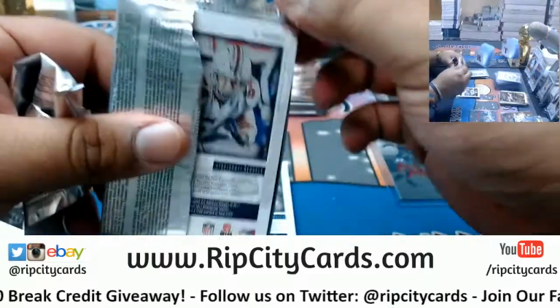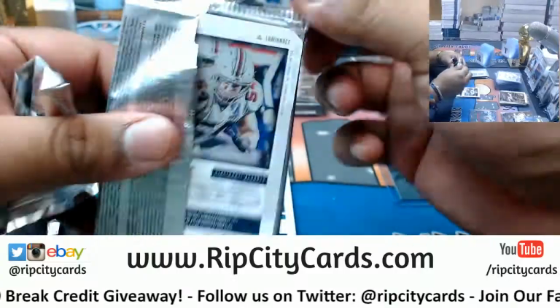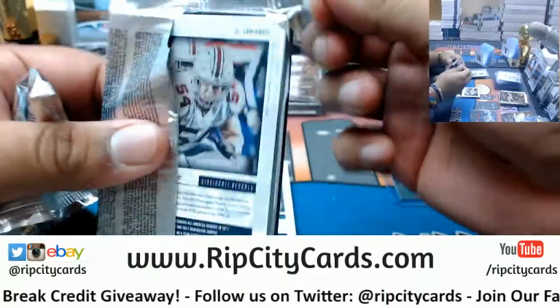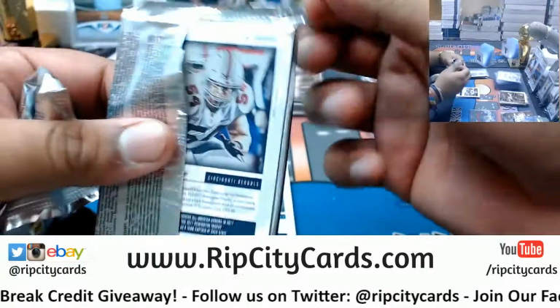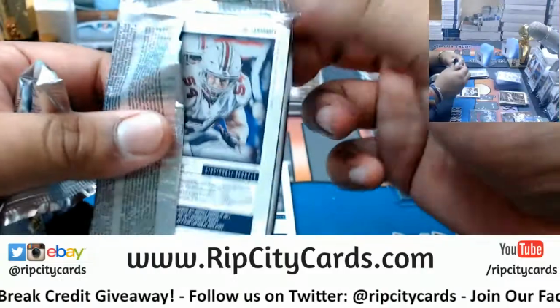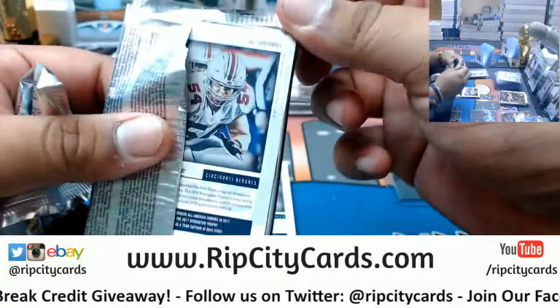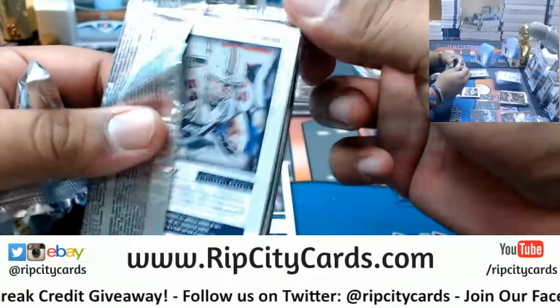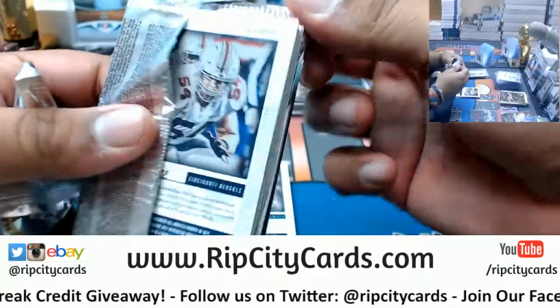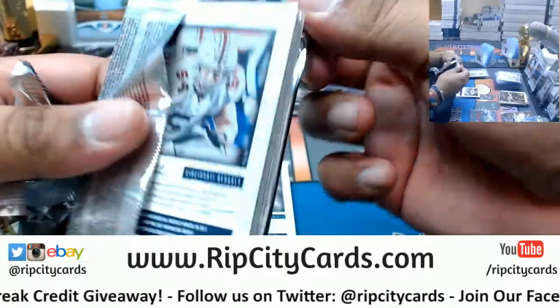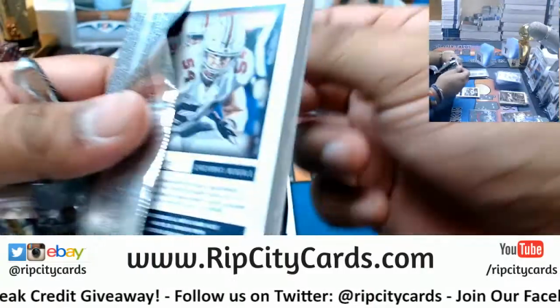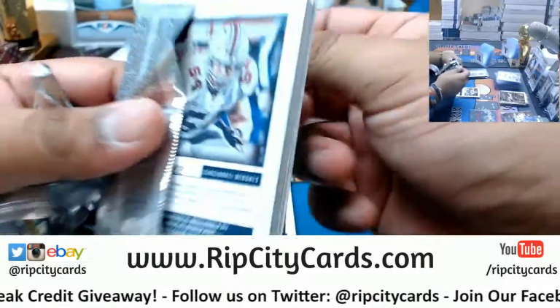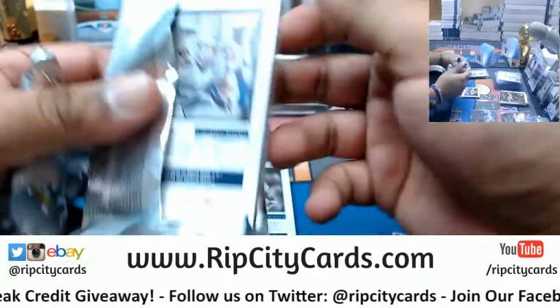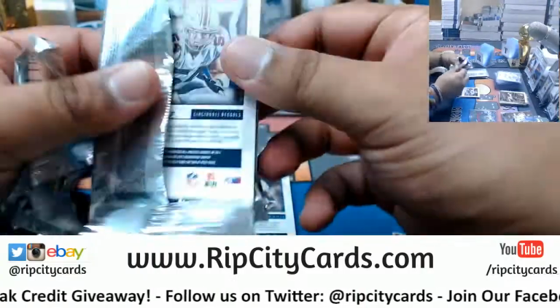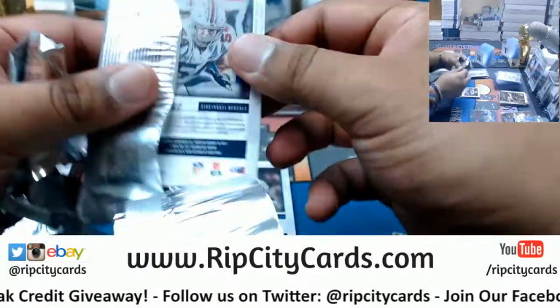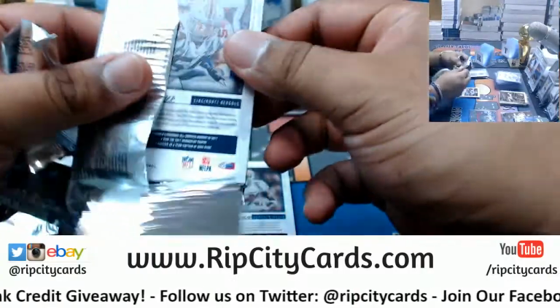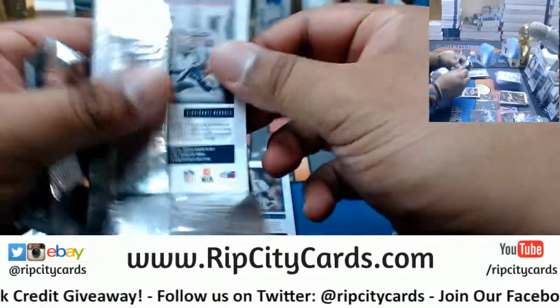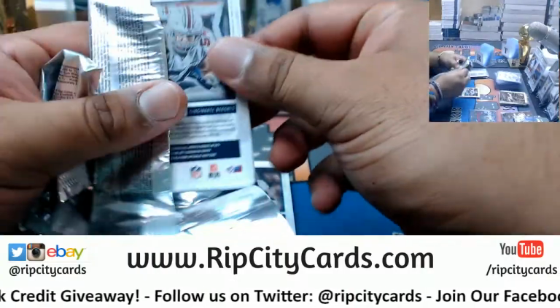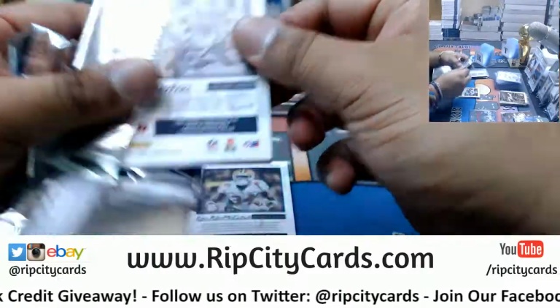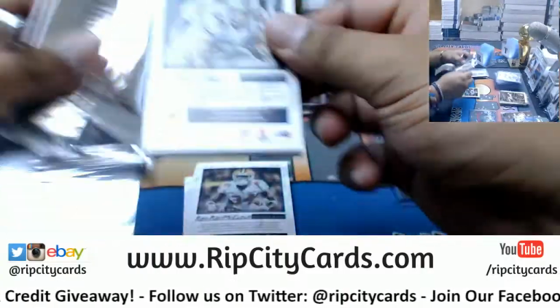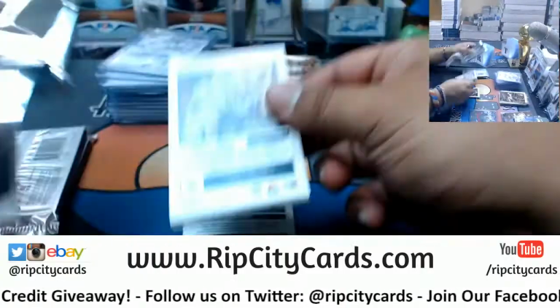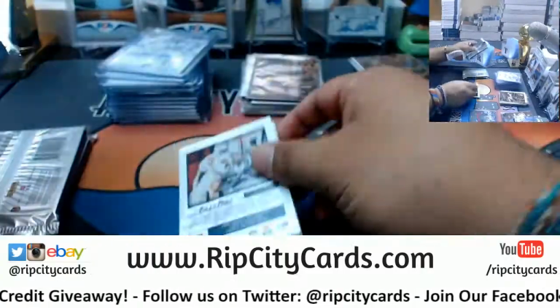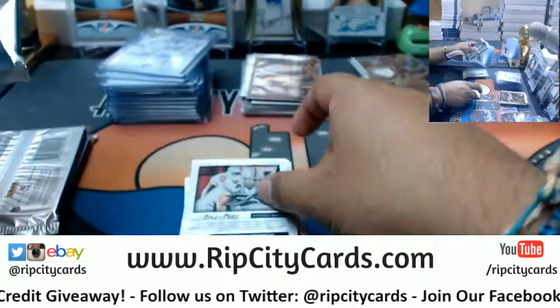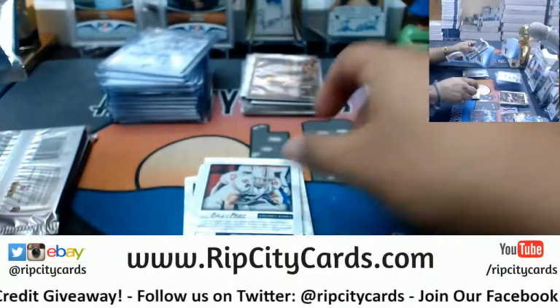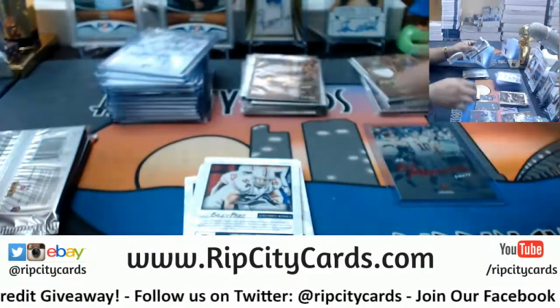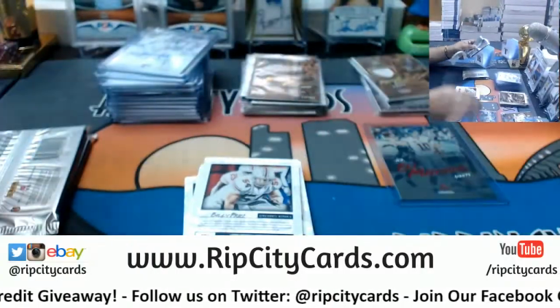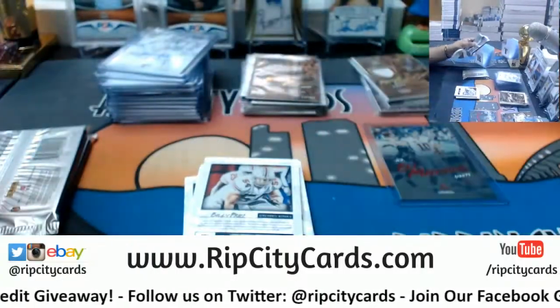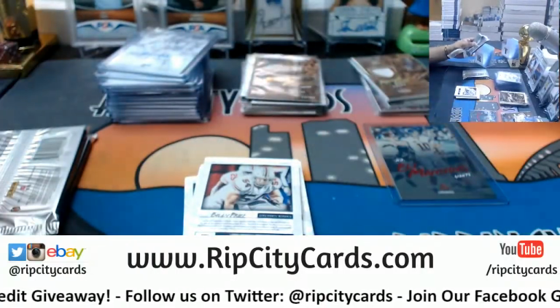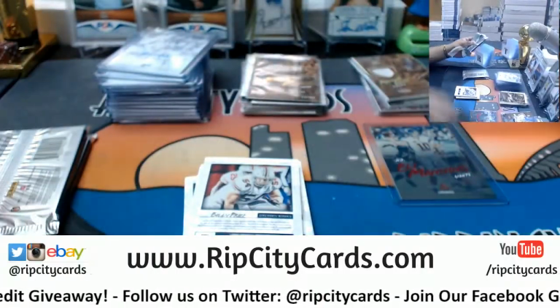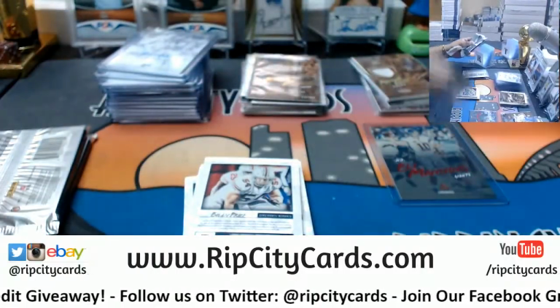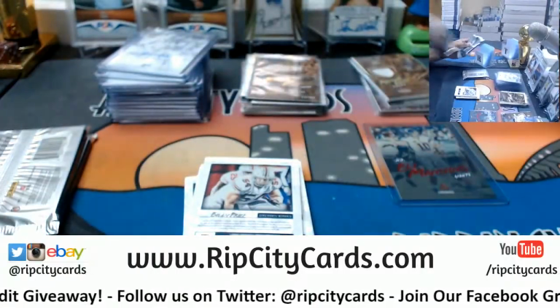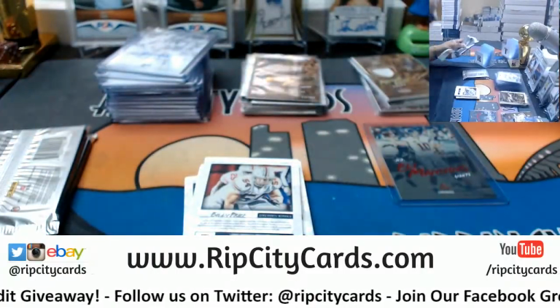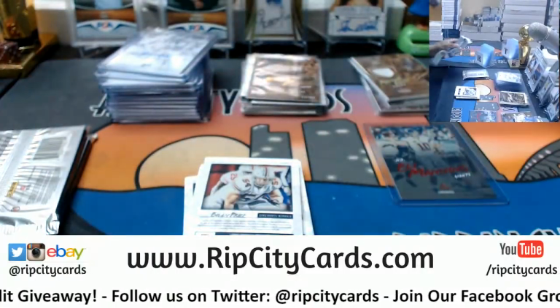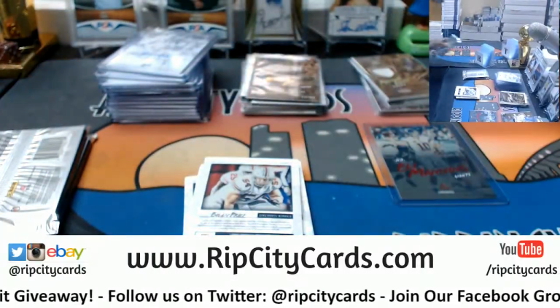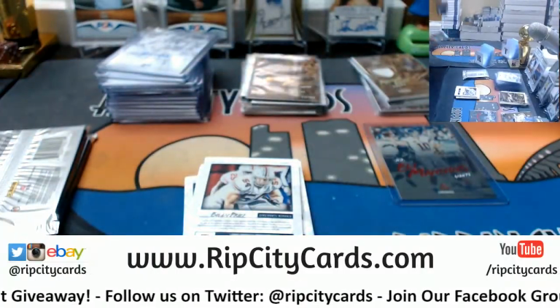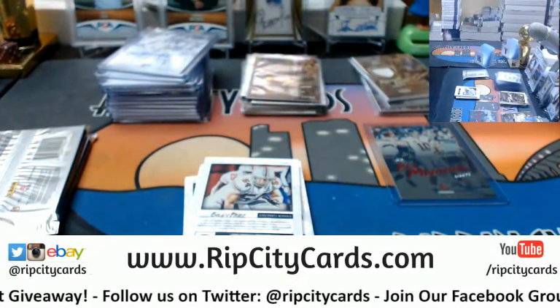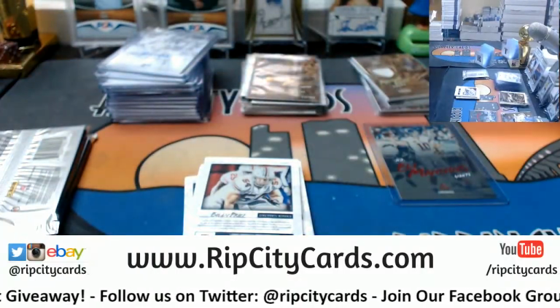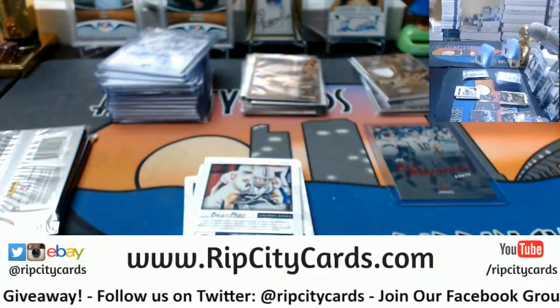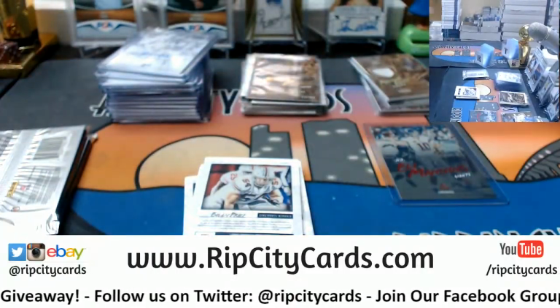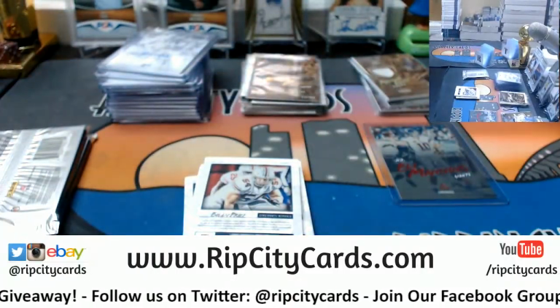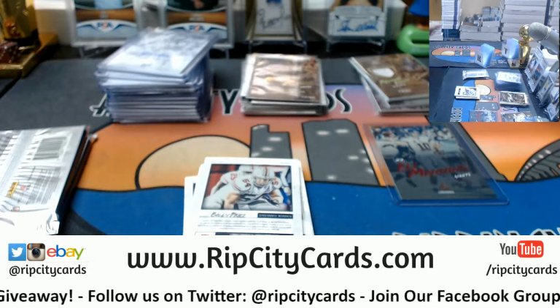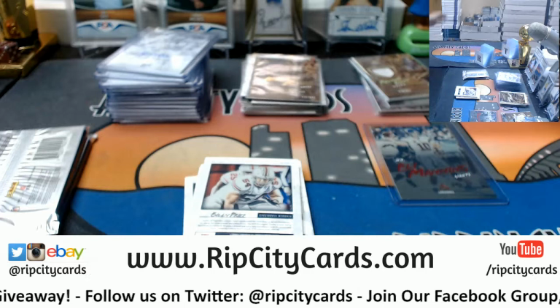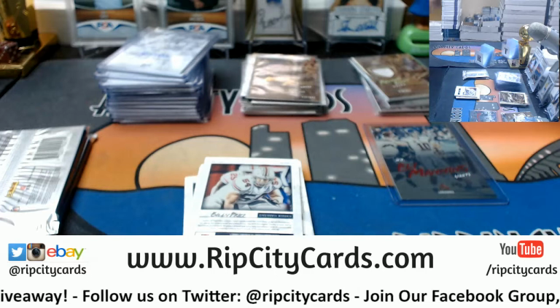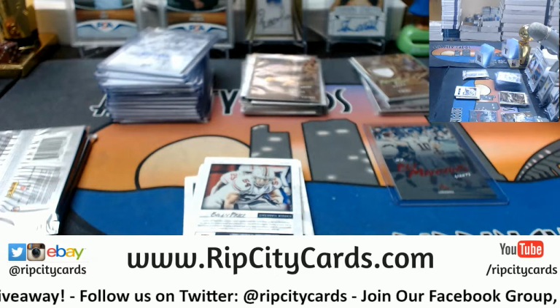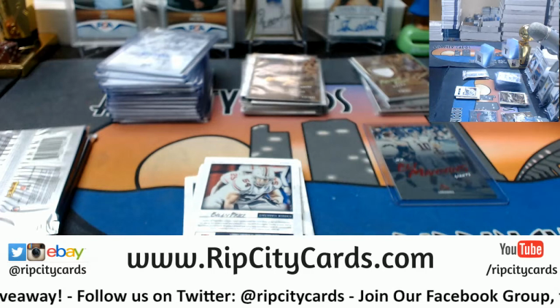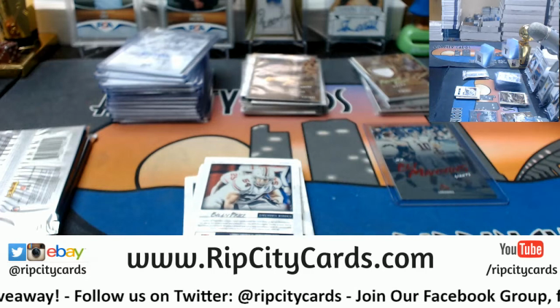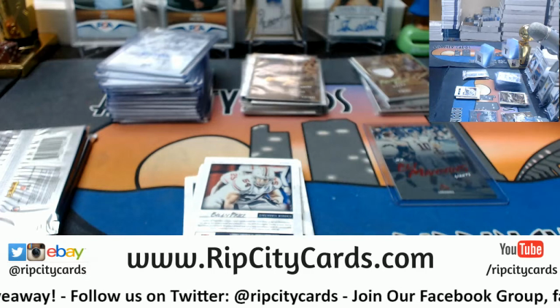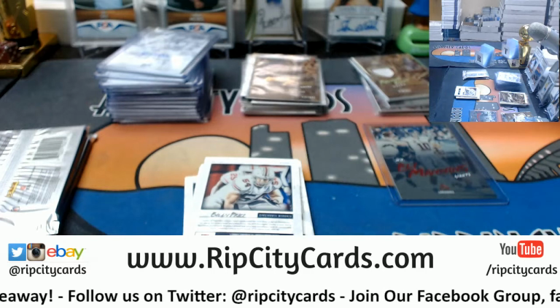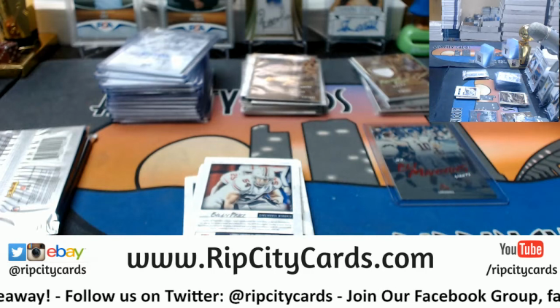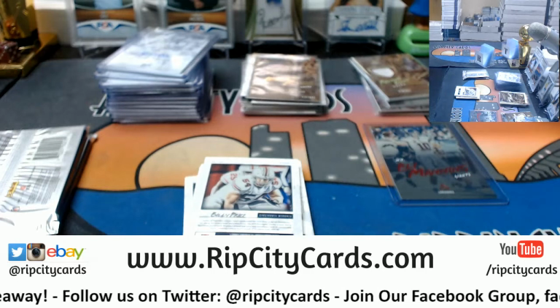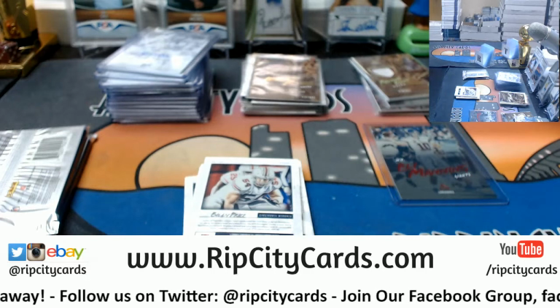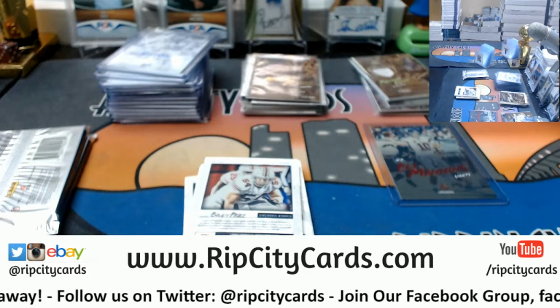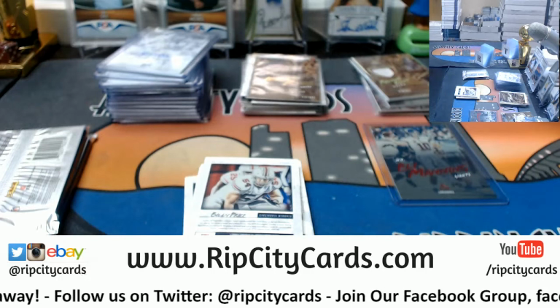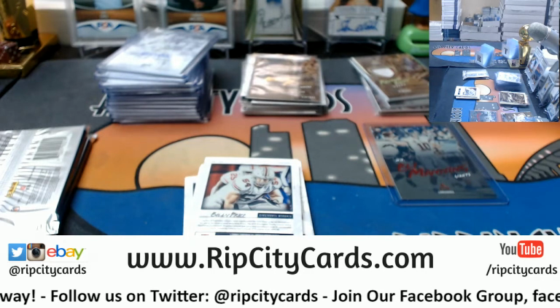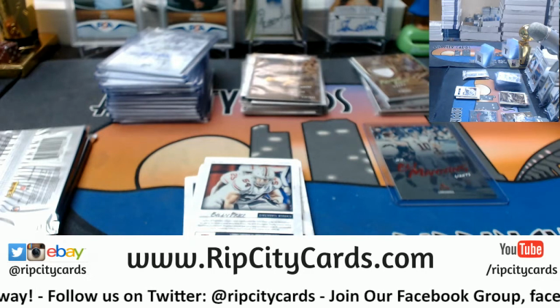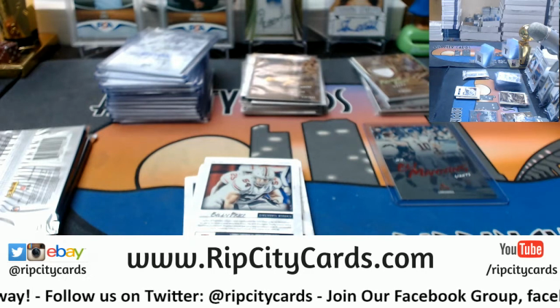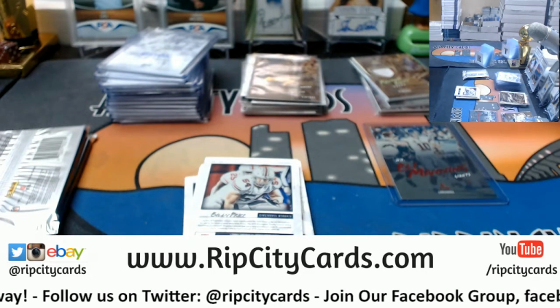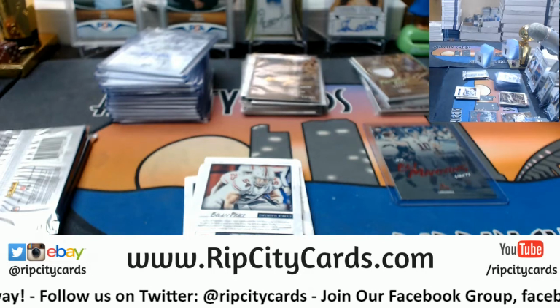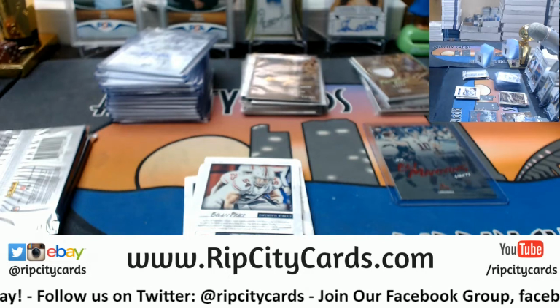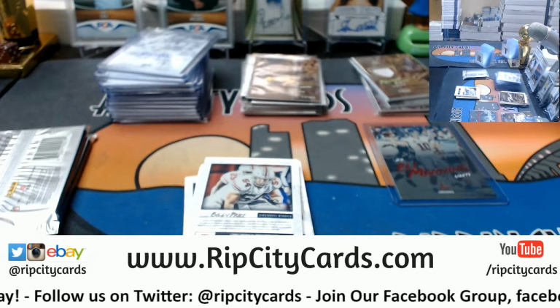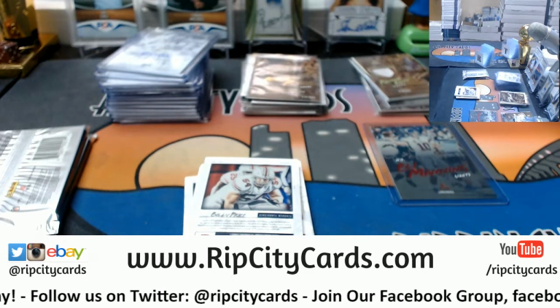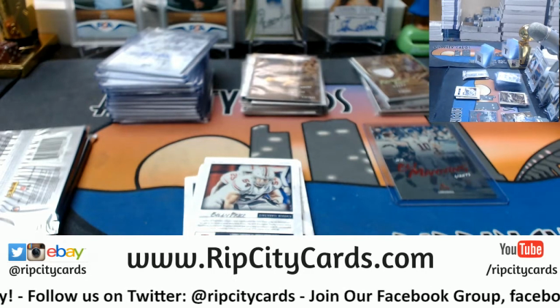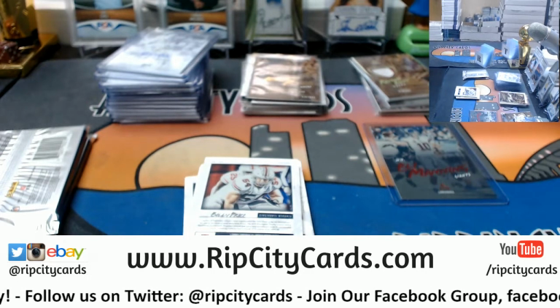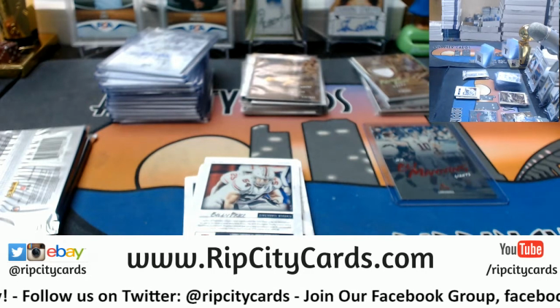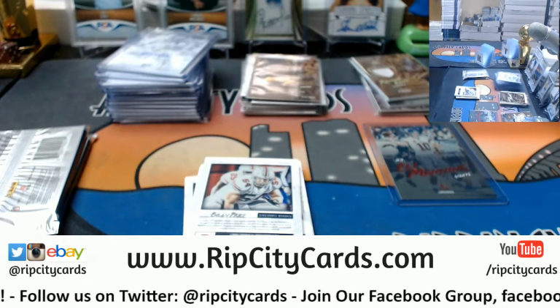Last box mojo right here — I need more top loaders.